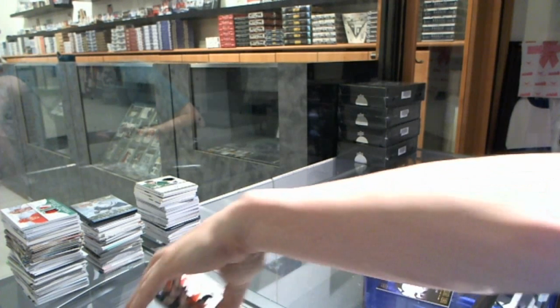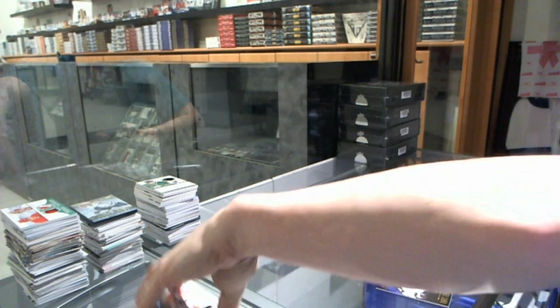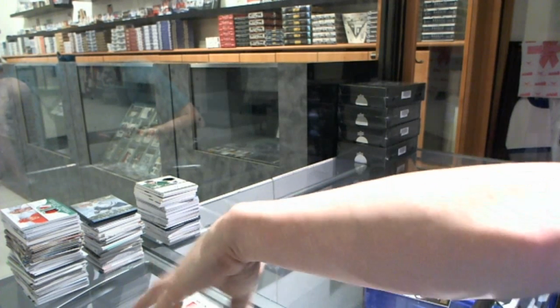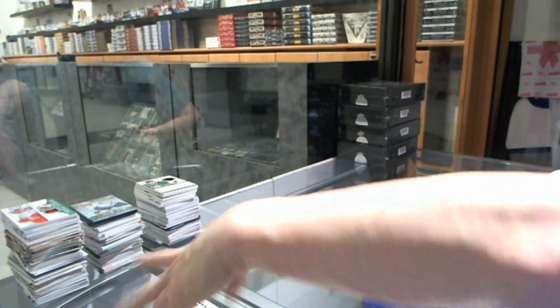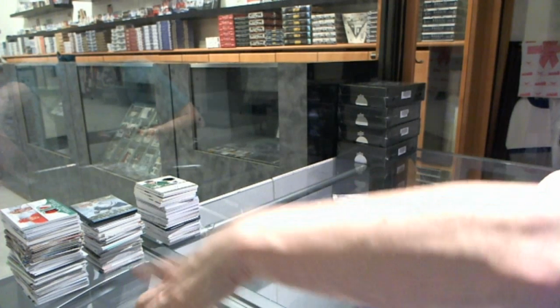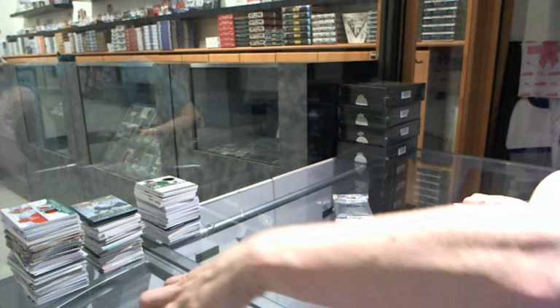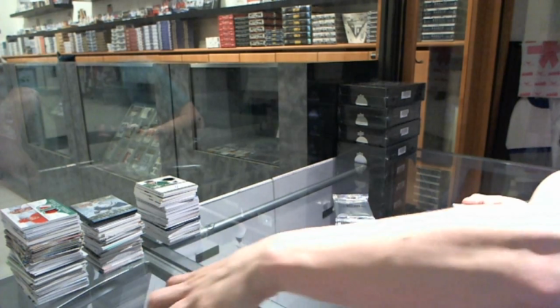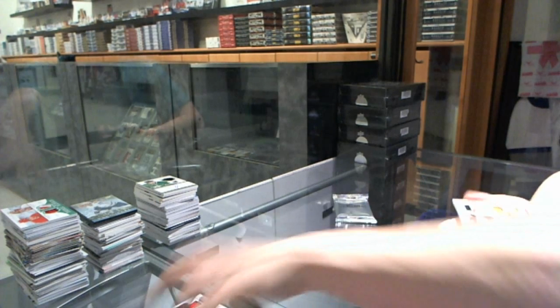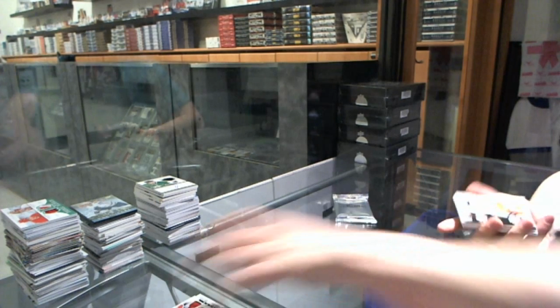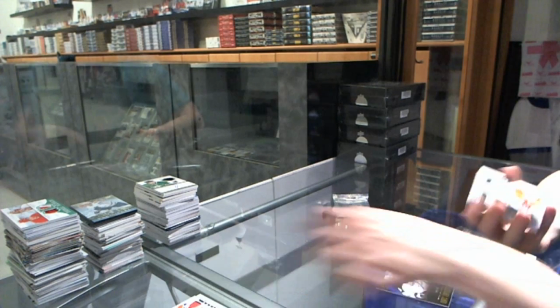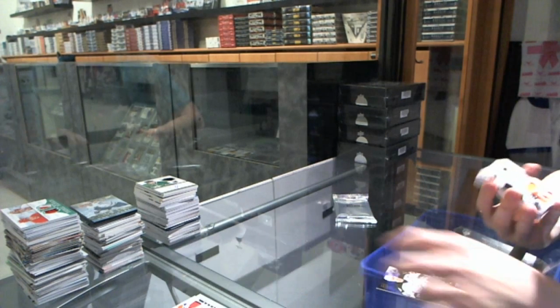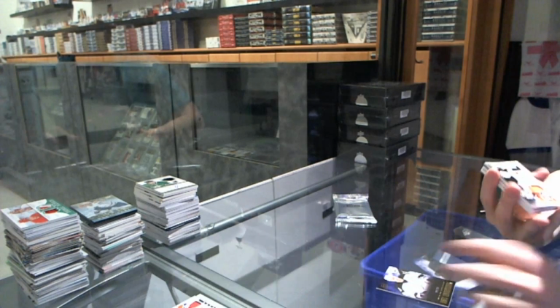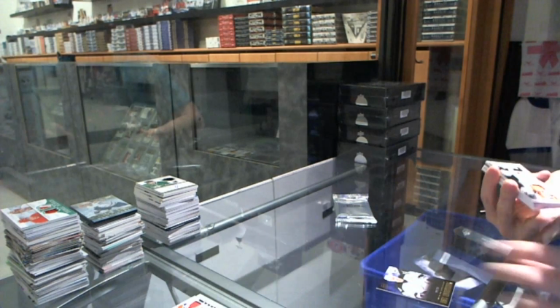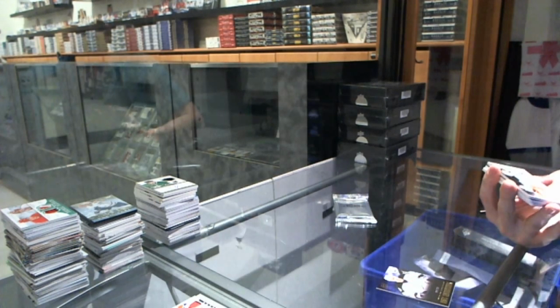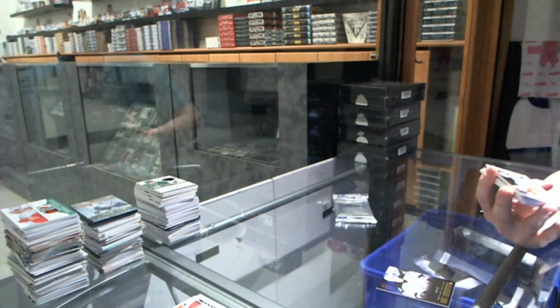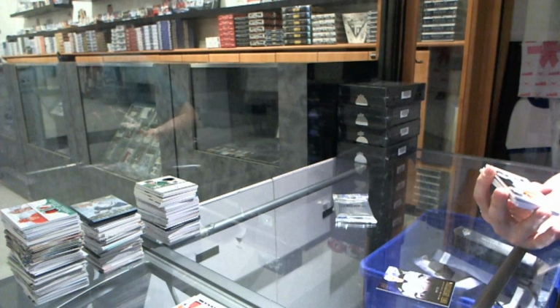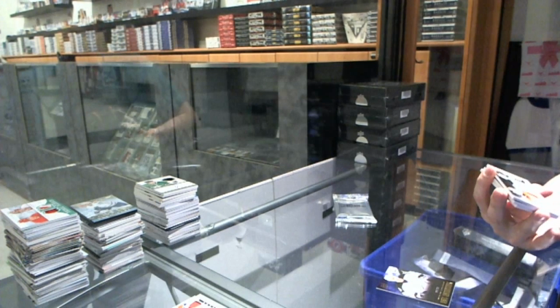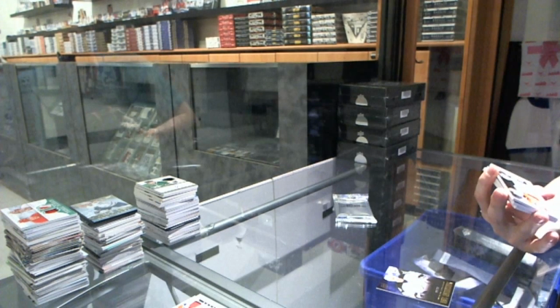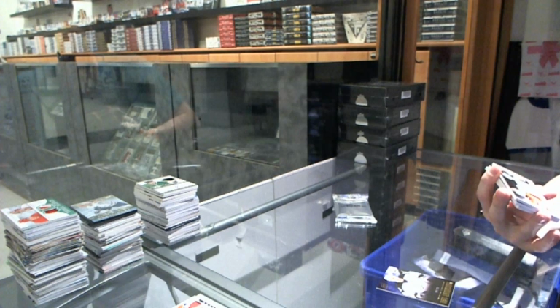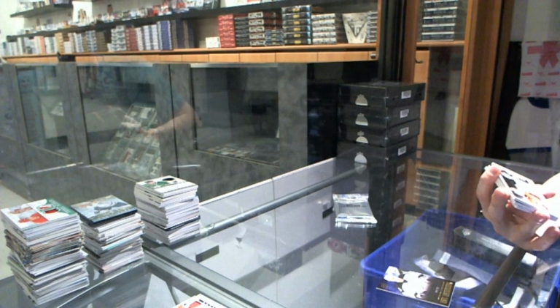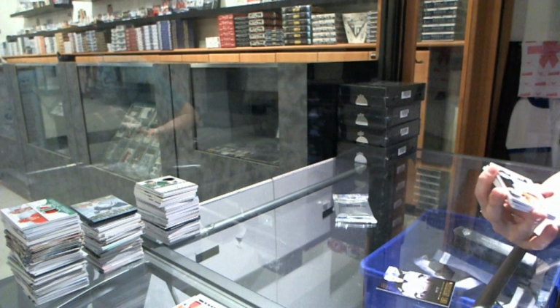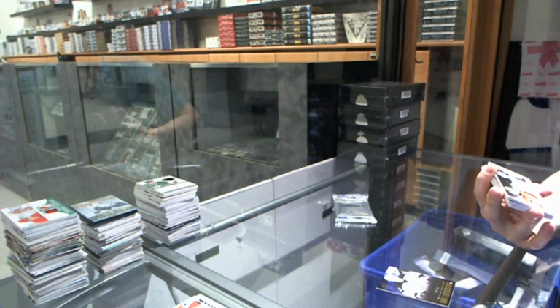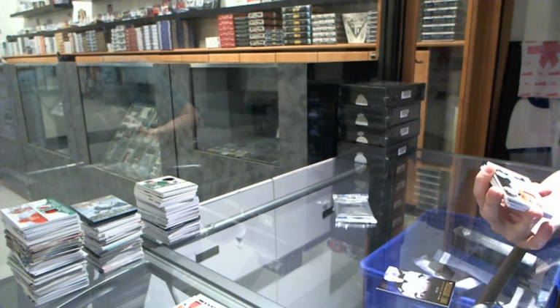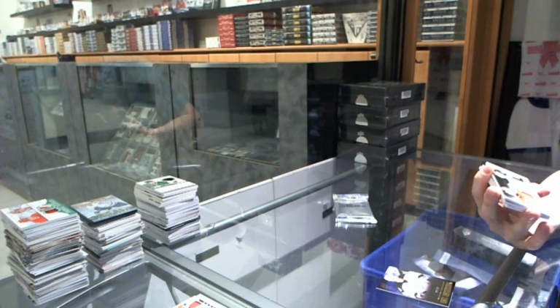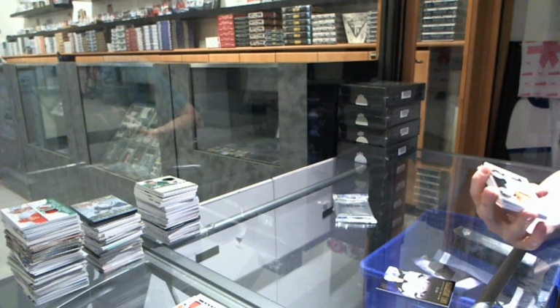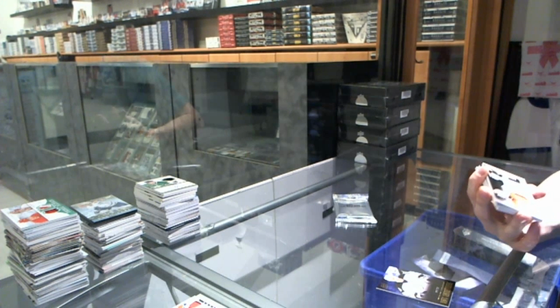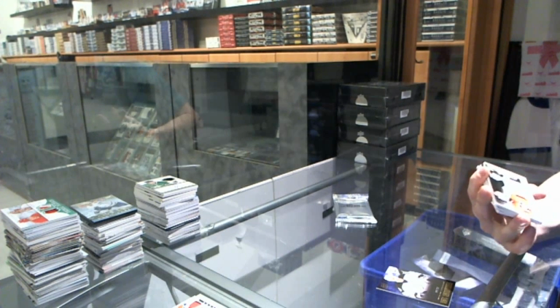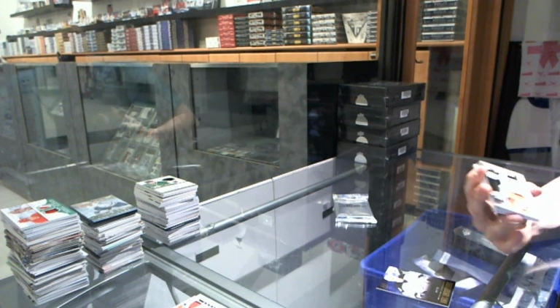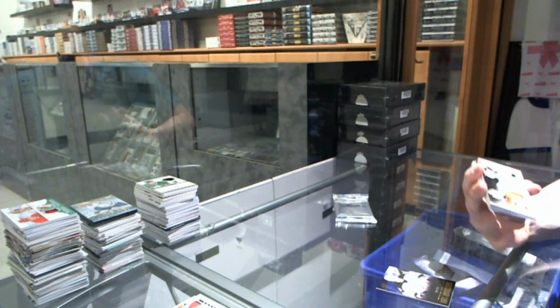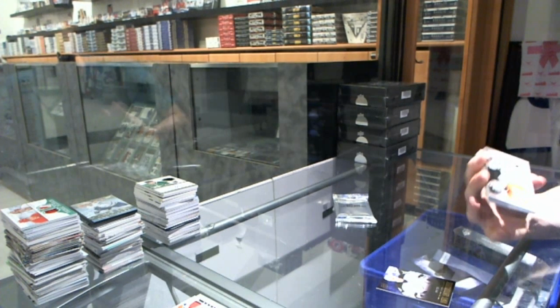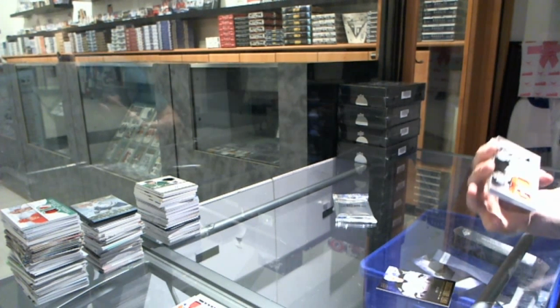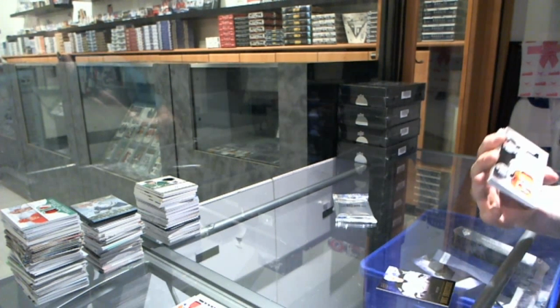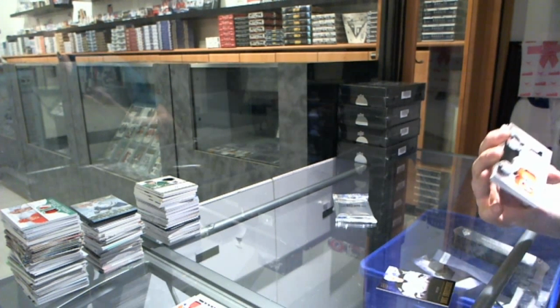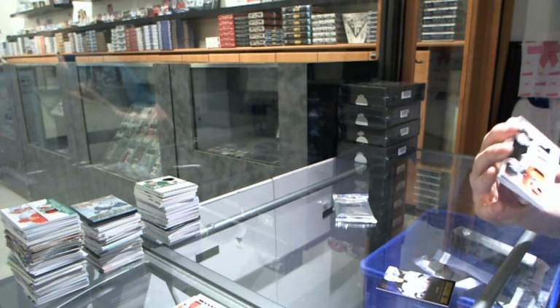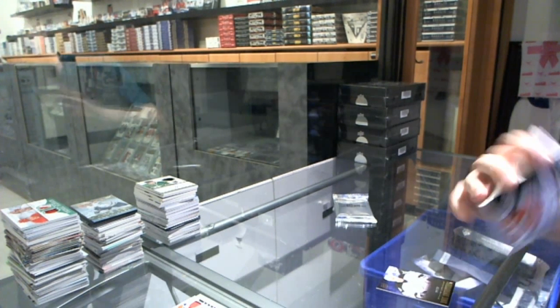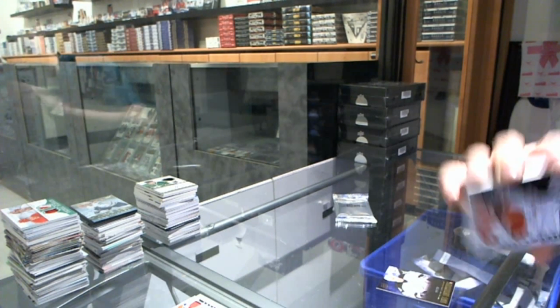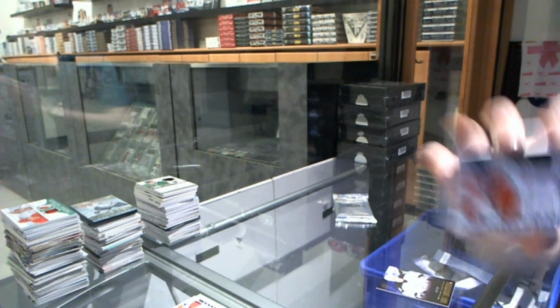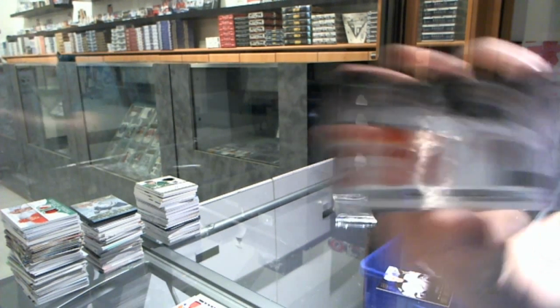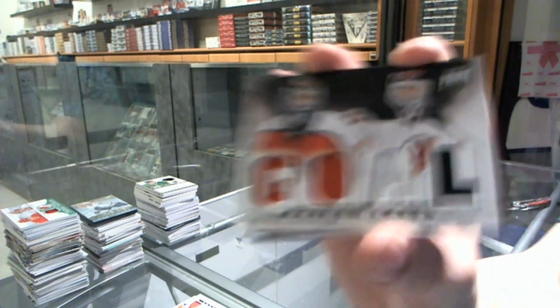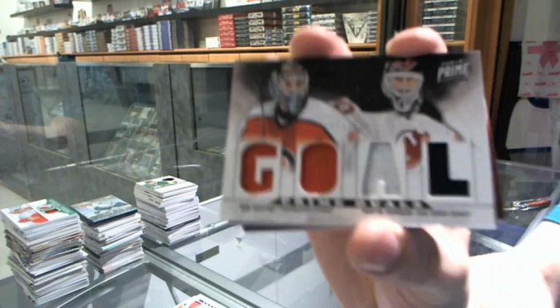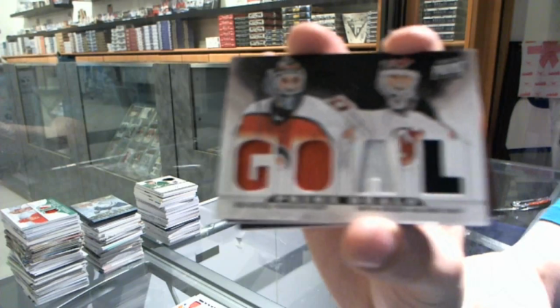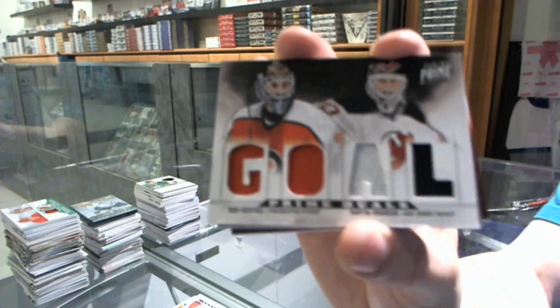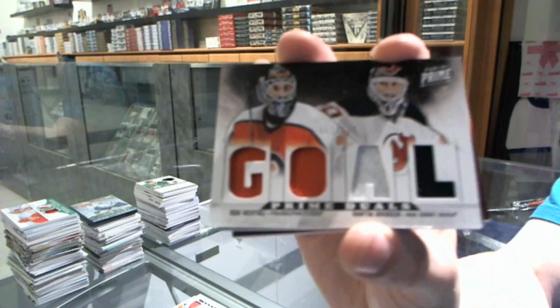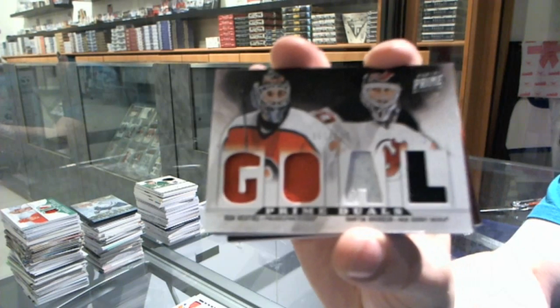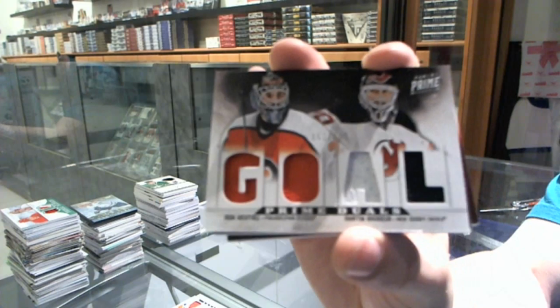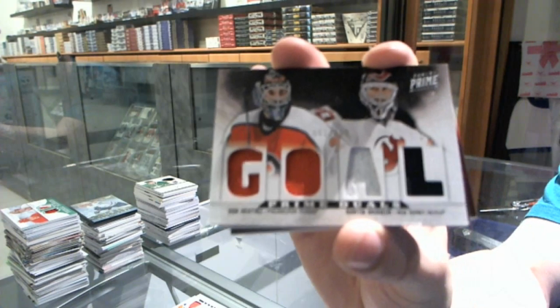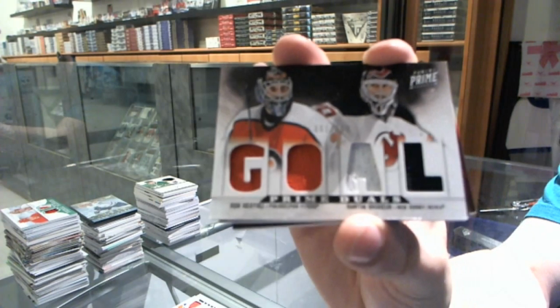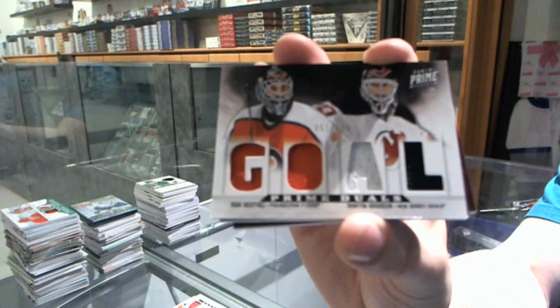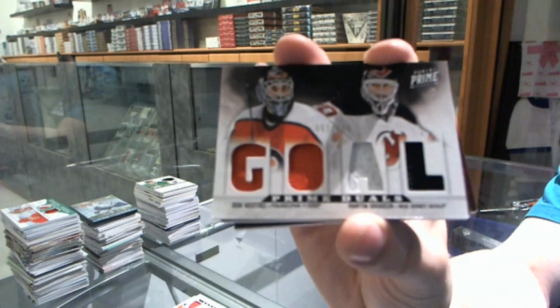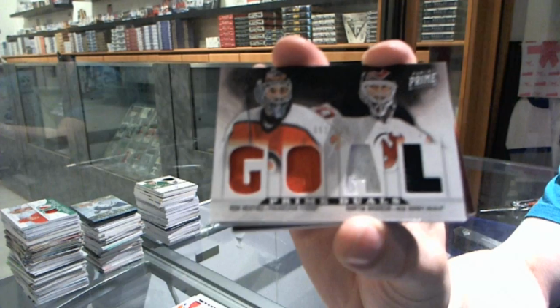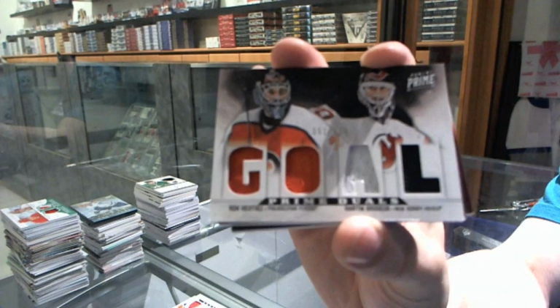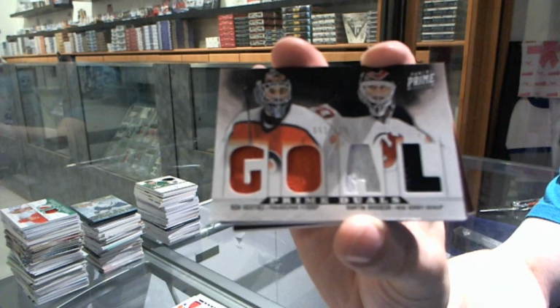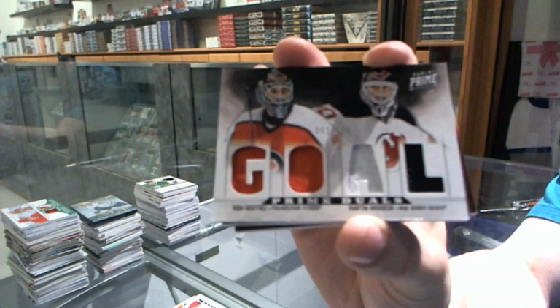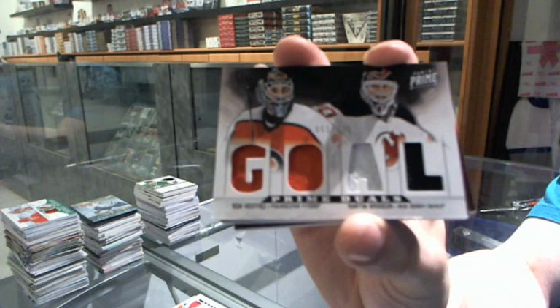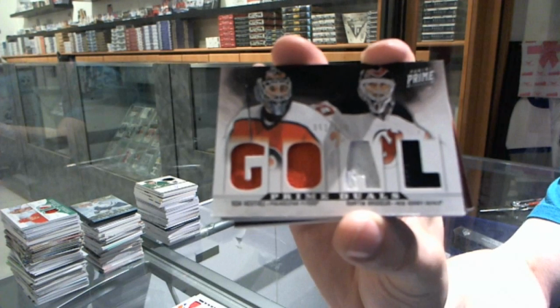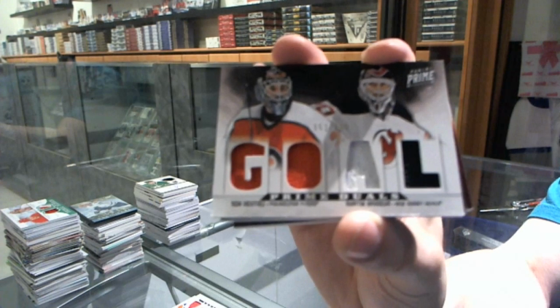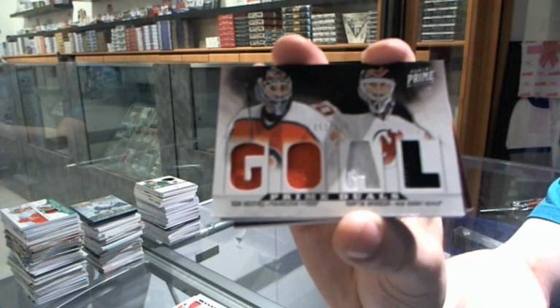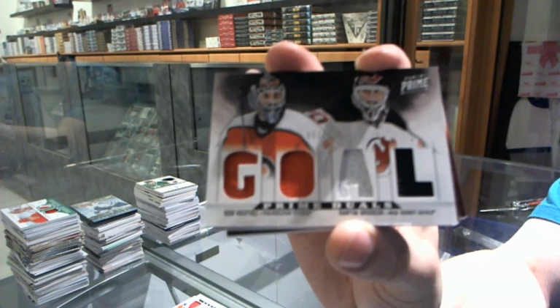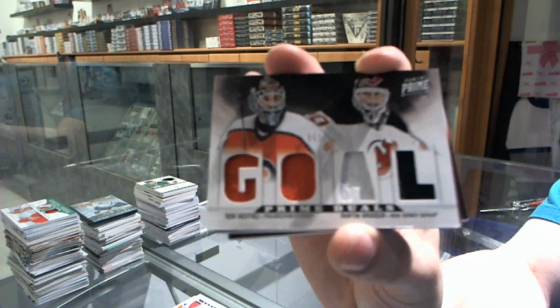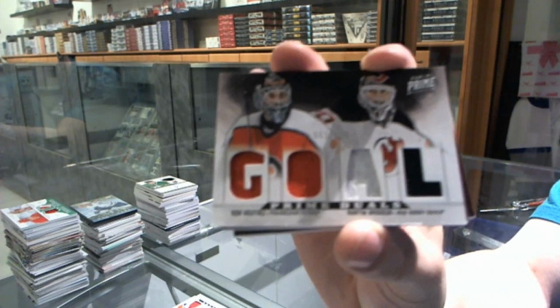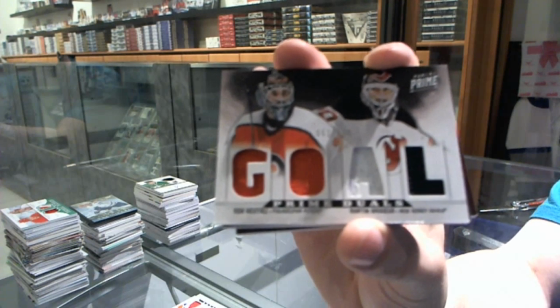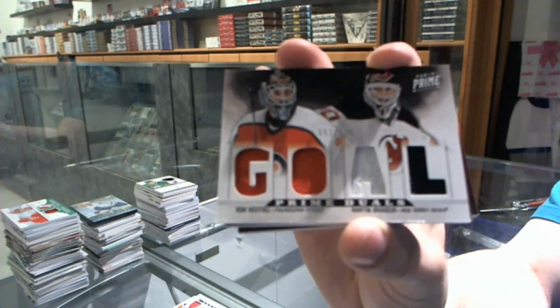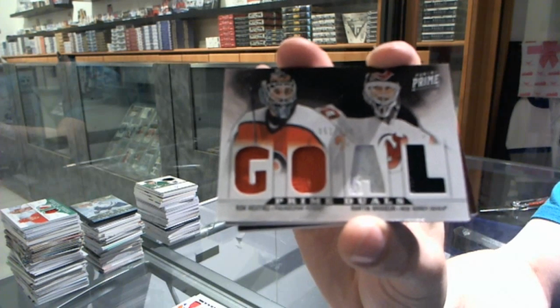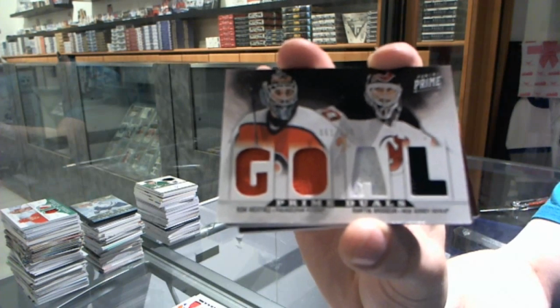We've got a dual-player quad jersey, numbered 200, which would be random between the Flyers and Devils — Ron Hextall, Martin Brodeur.